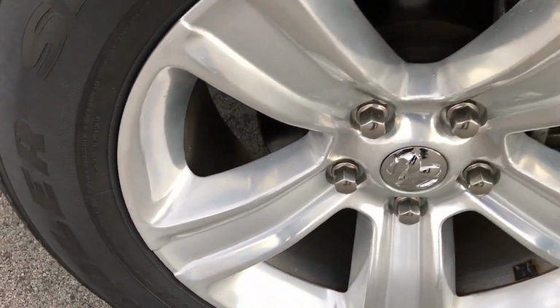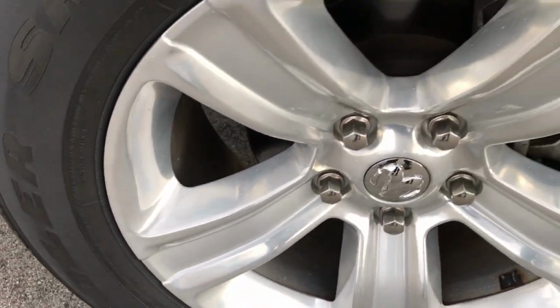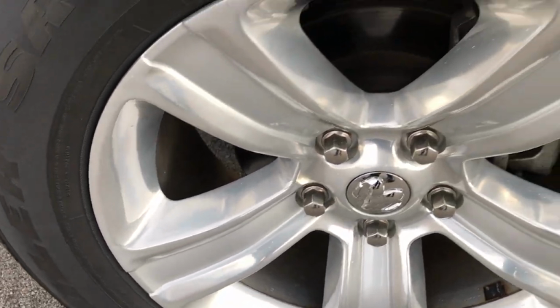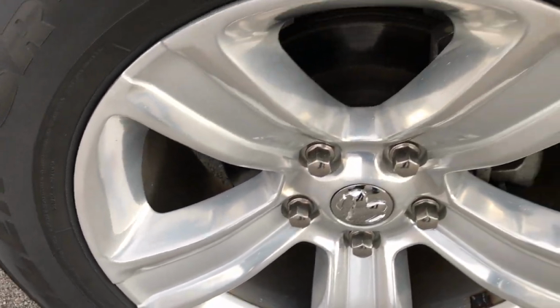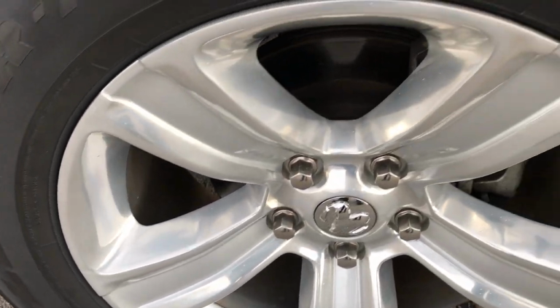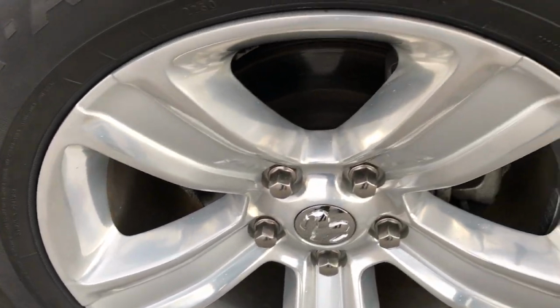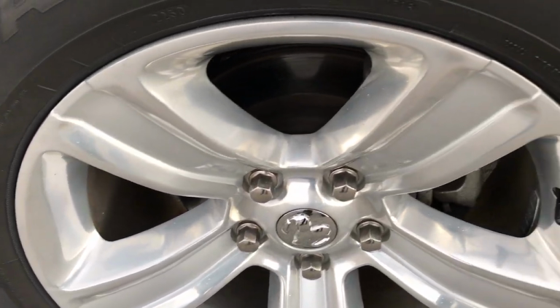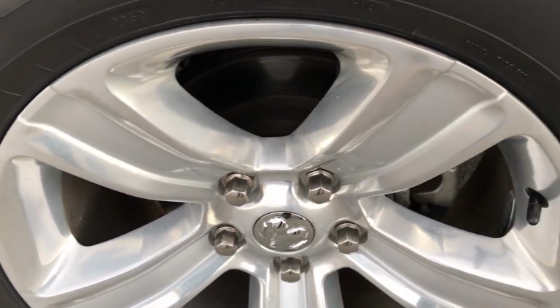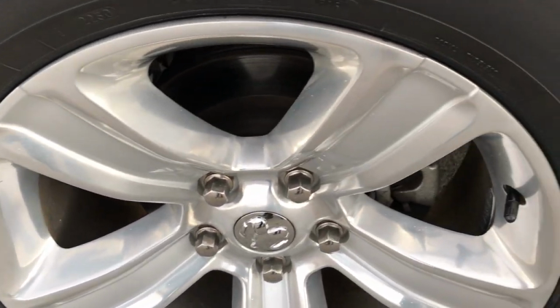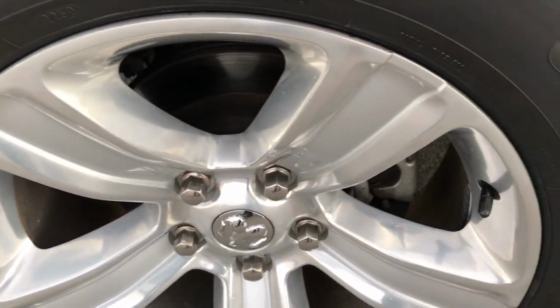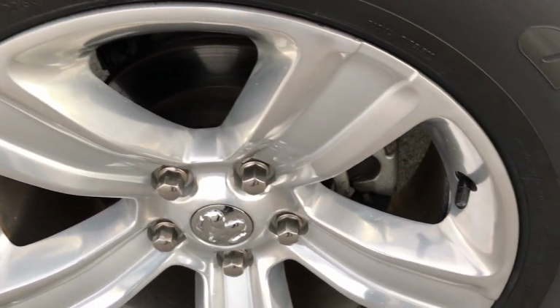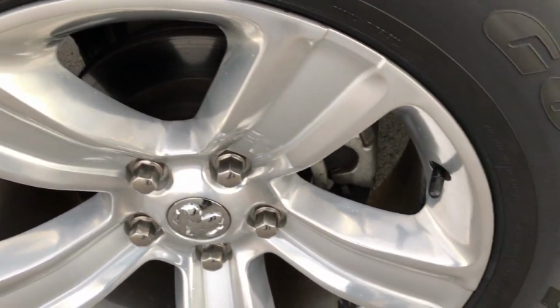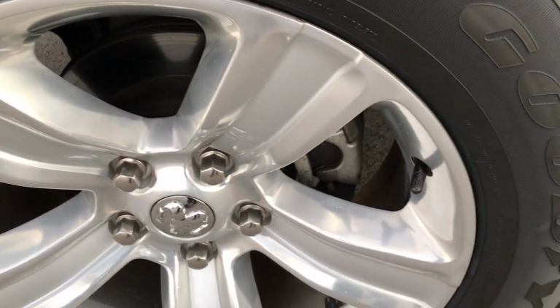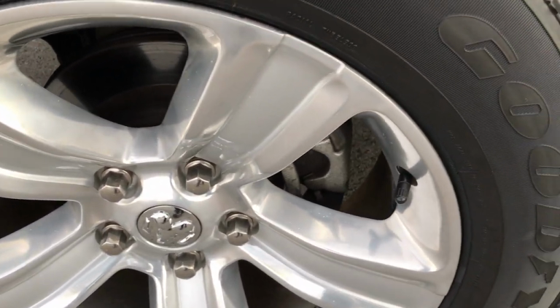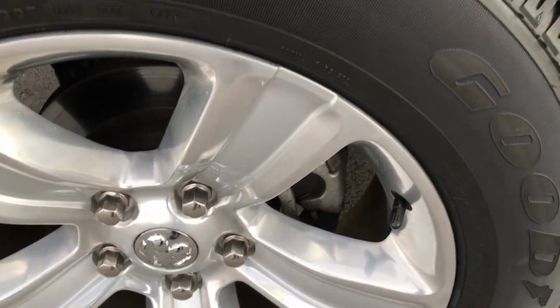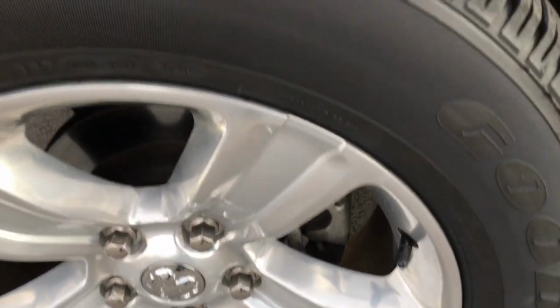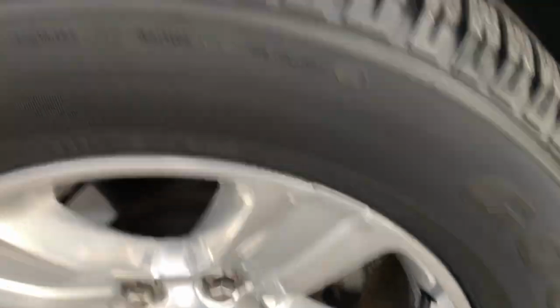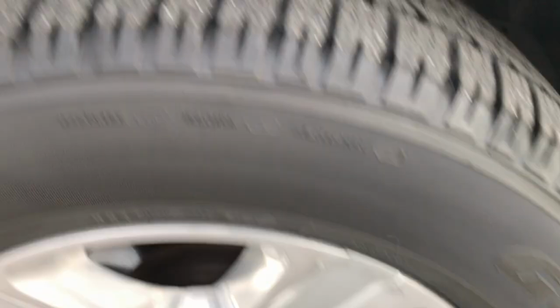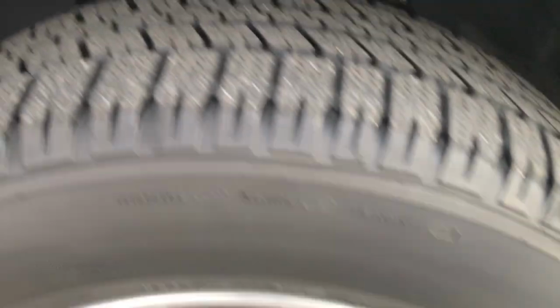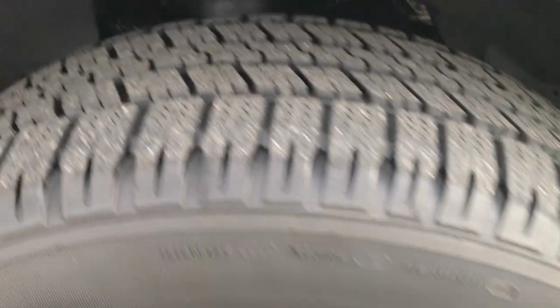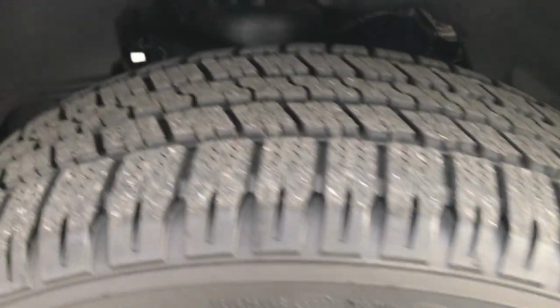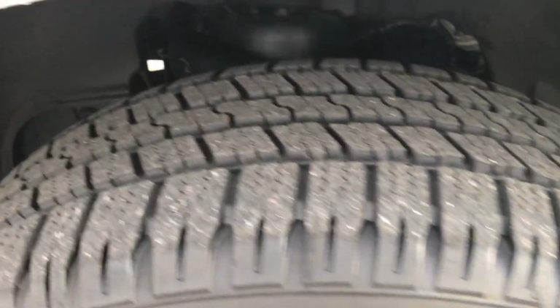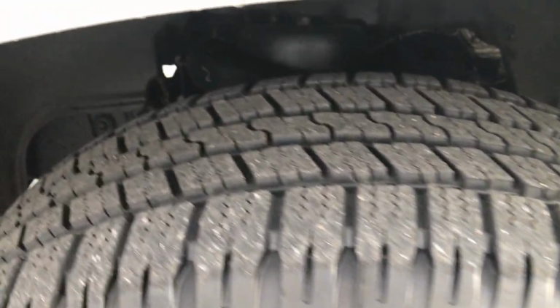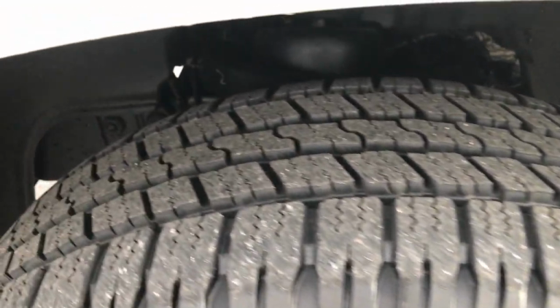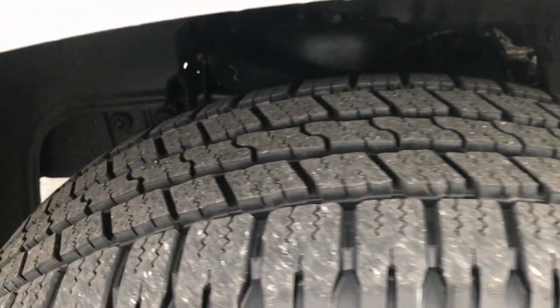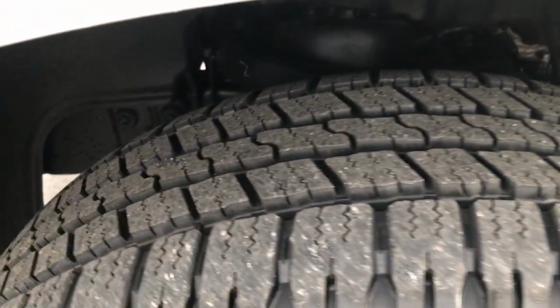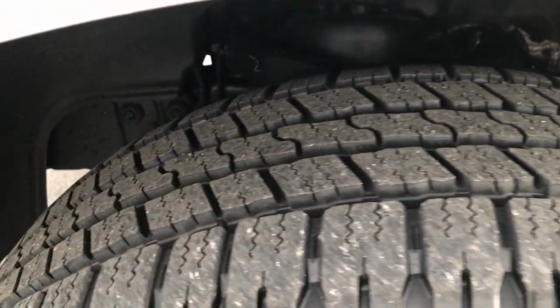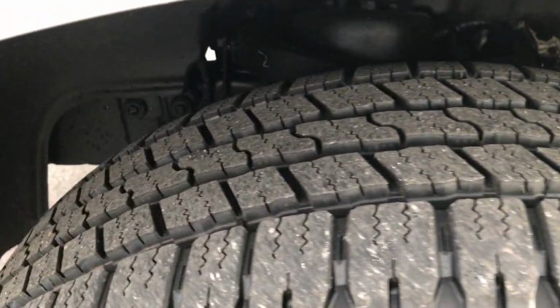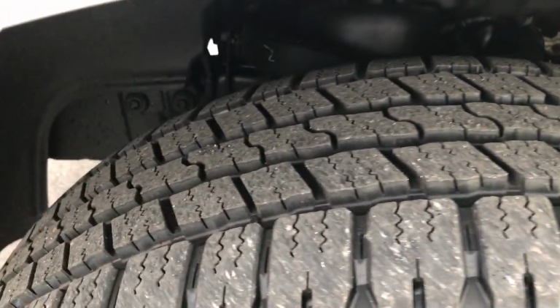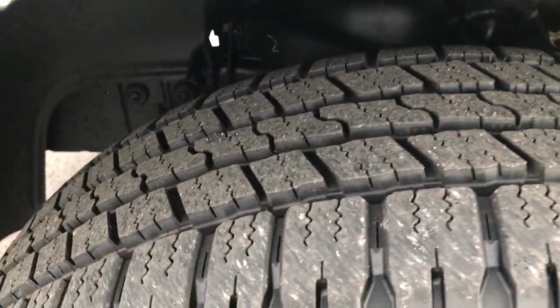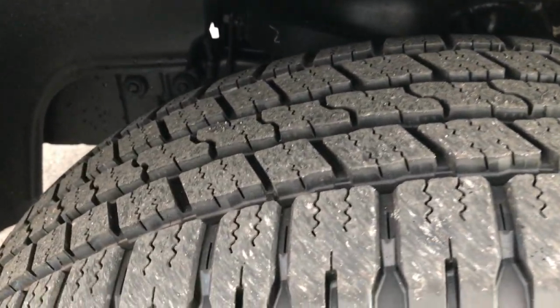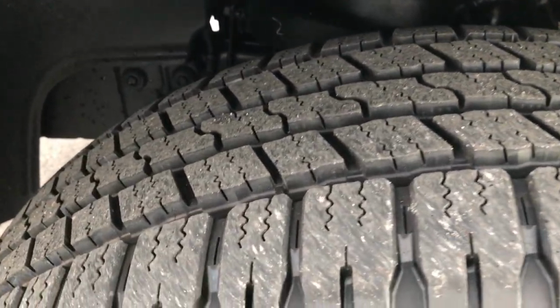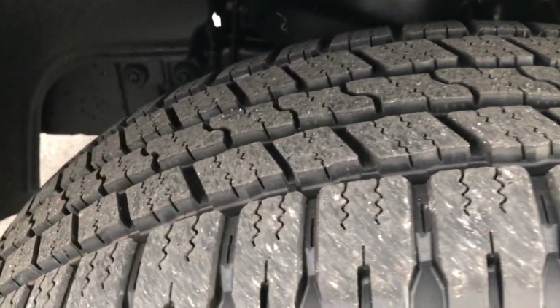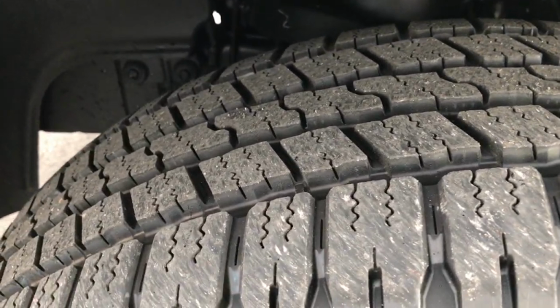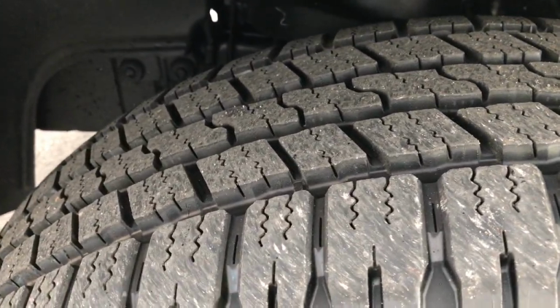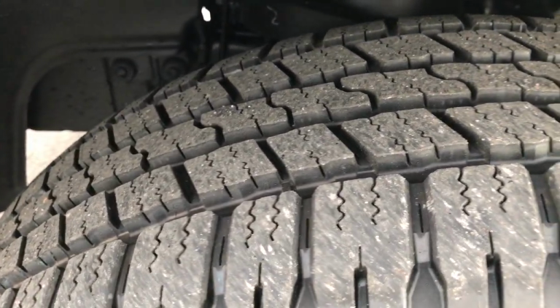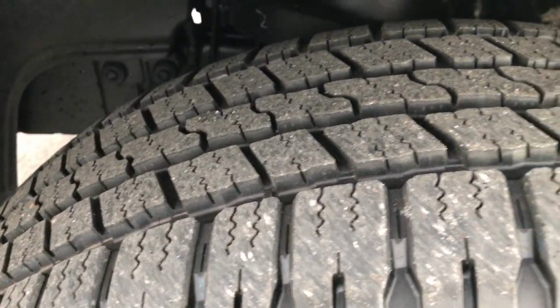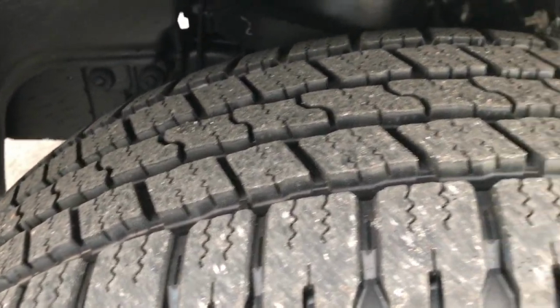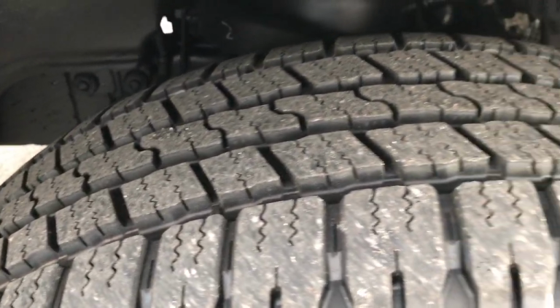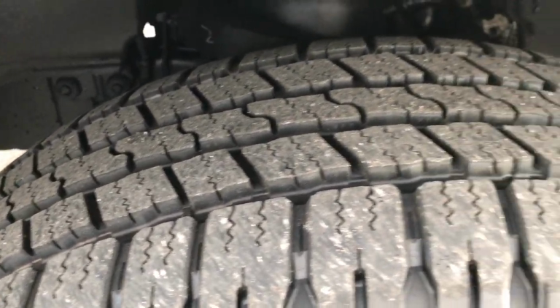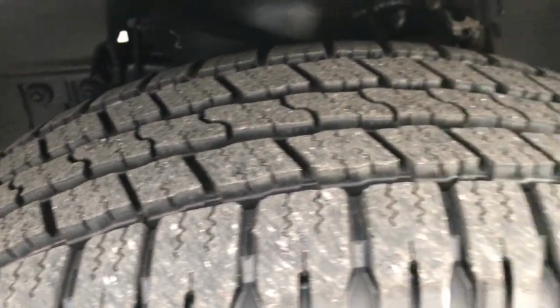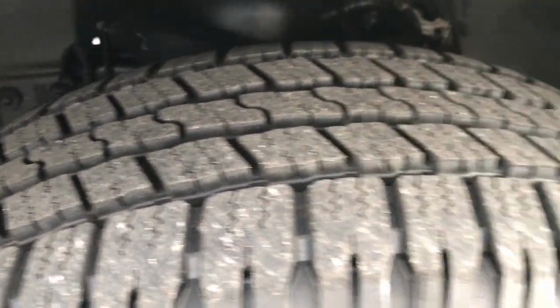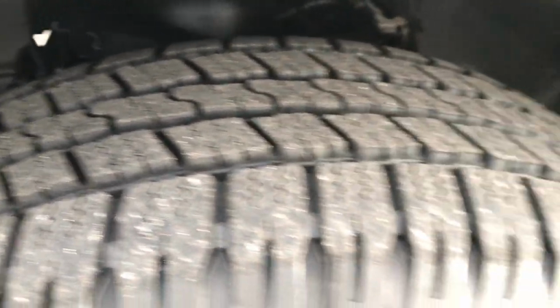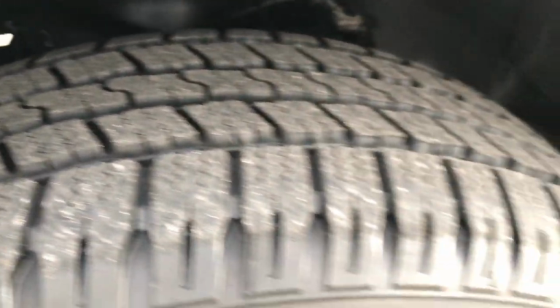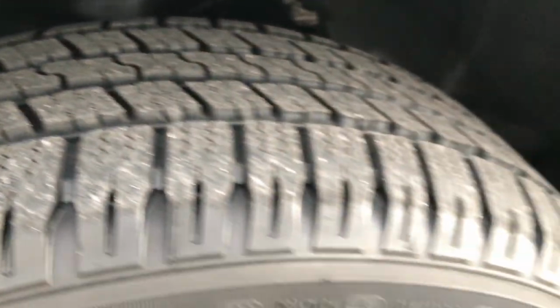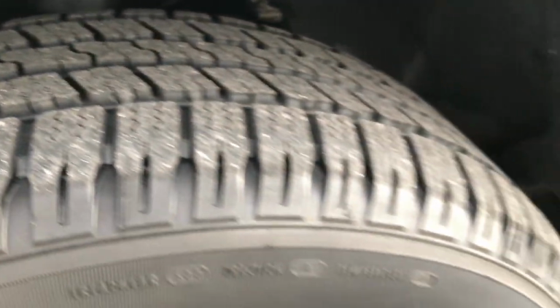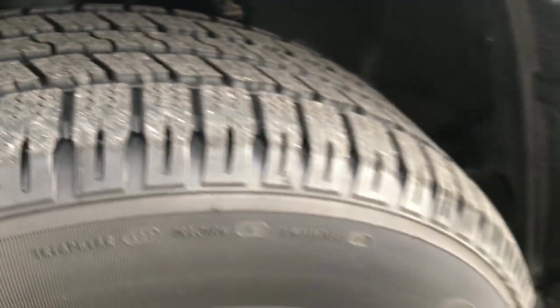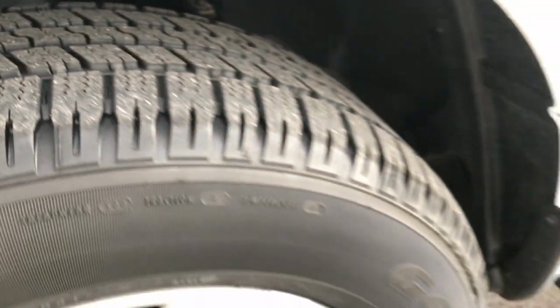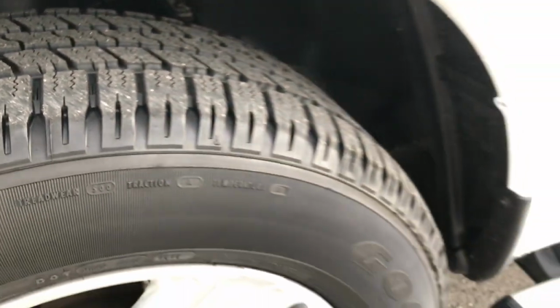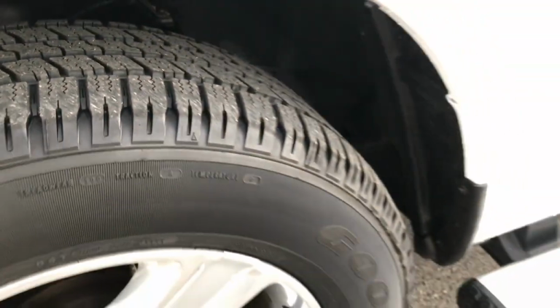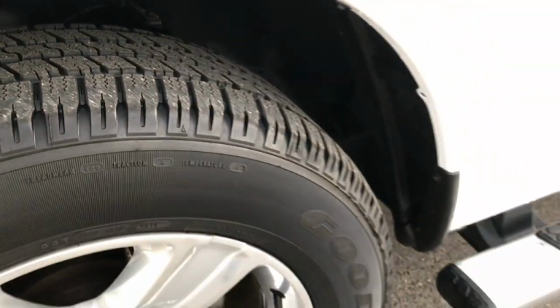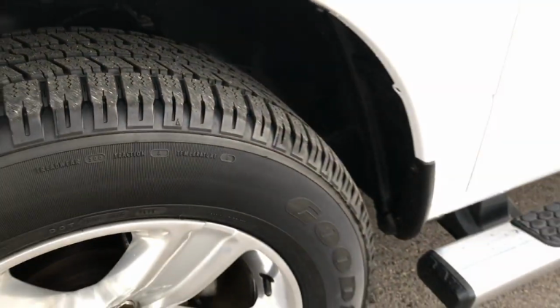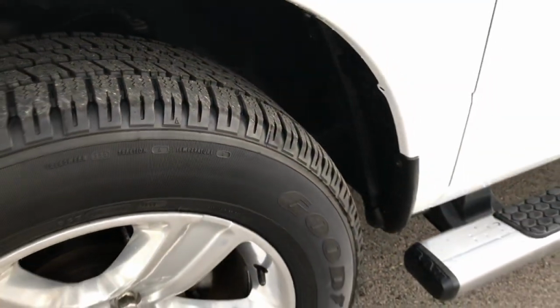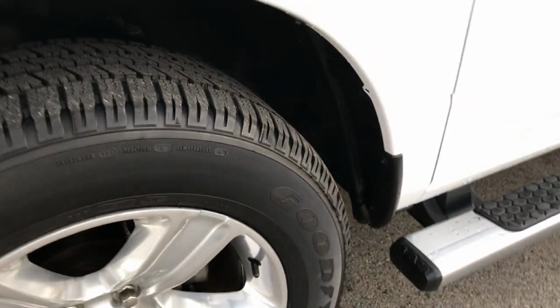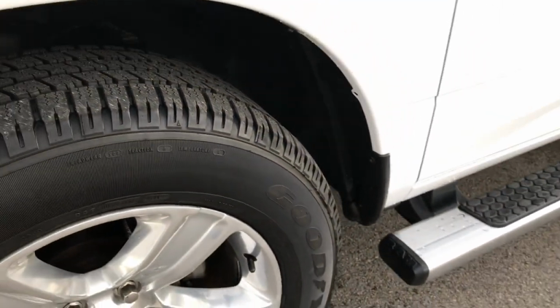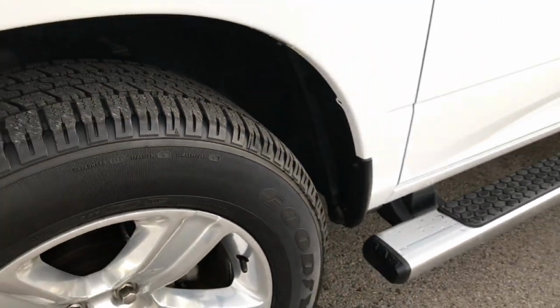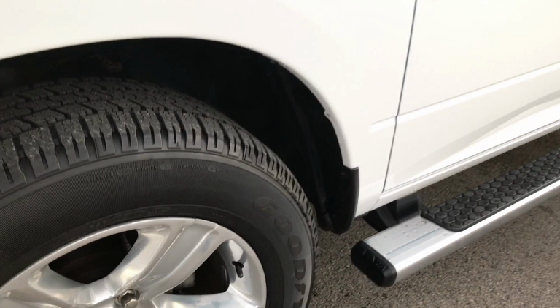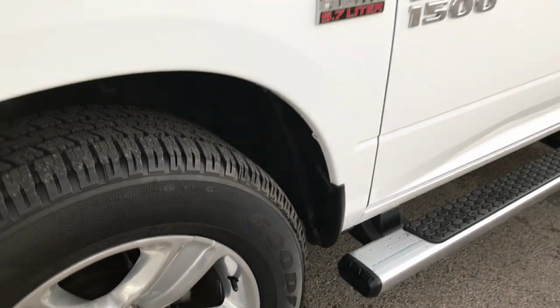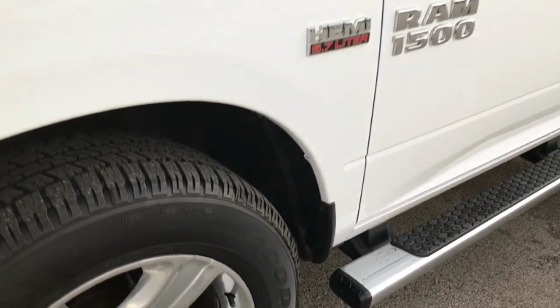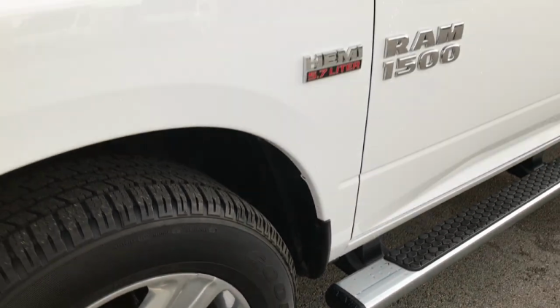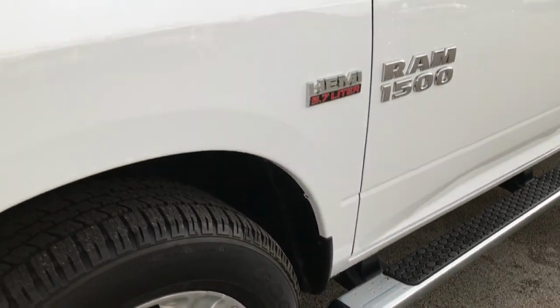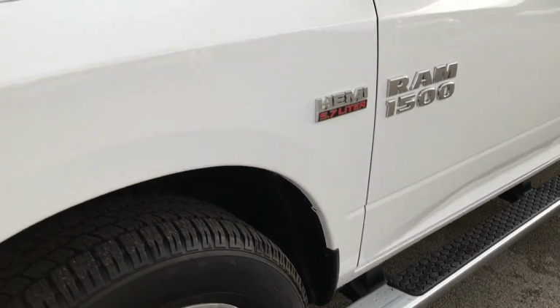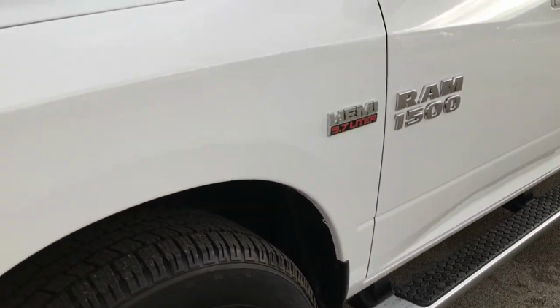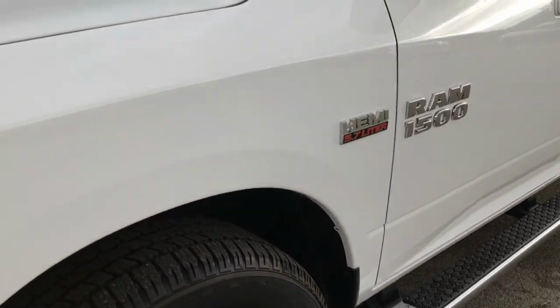Very nice — no scuffs, no scrapes. These front tires are brand new. We put these on in our shop and they are brand new on the front.